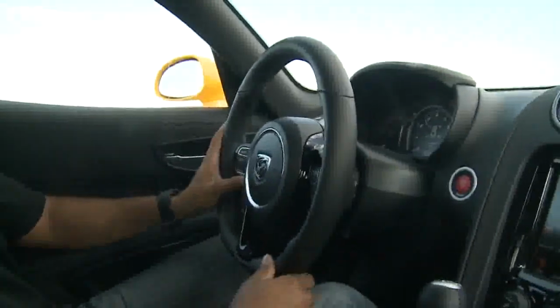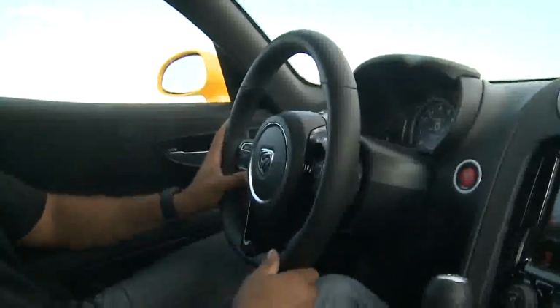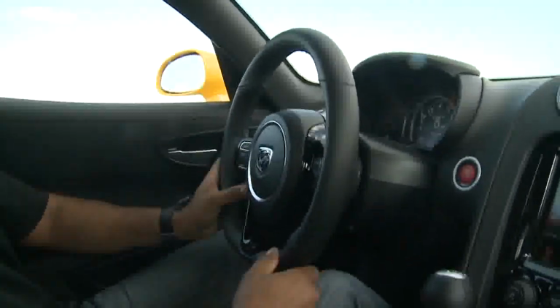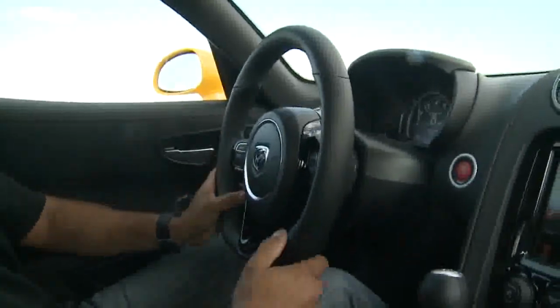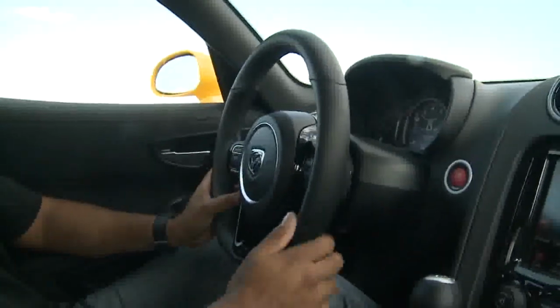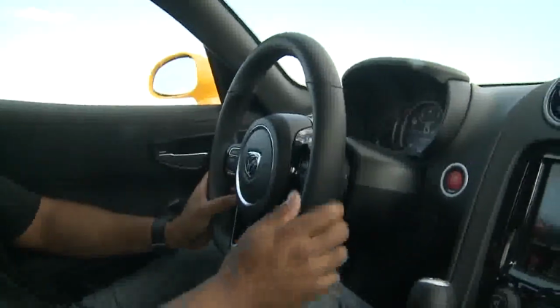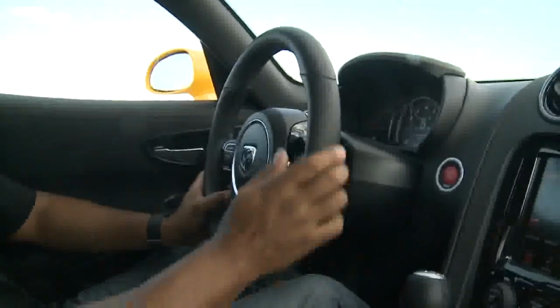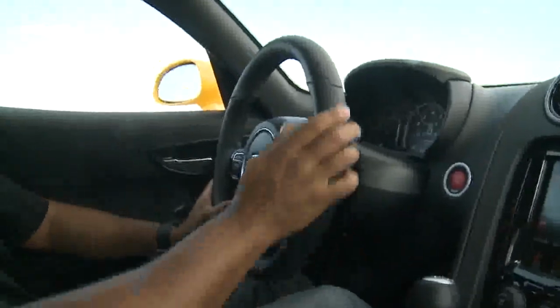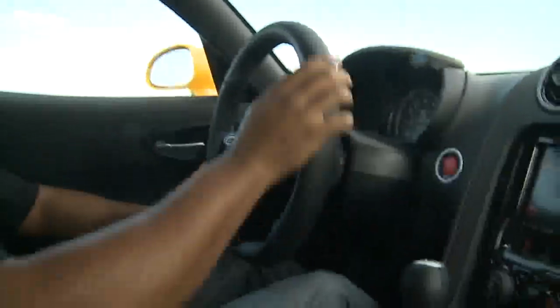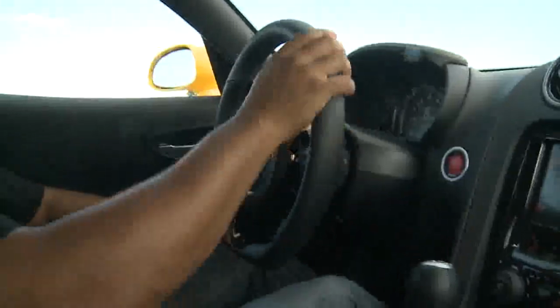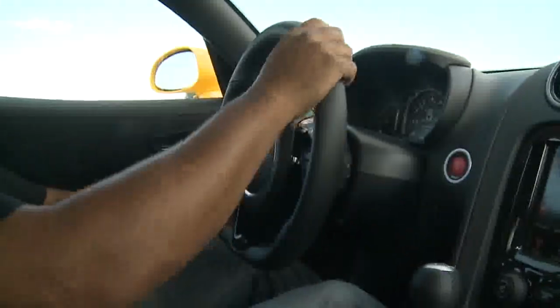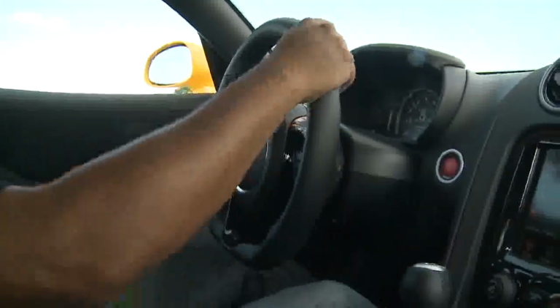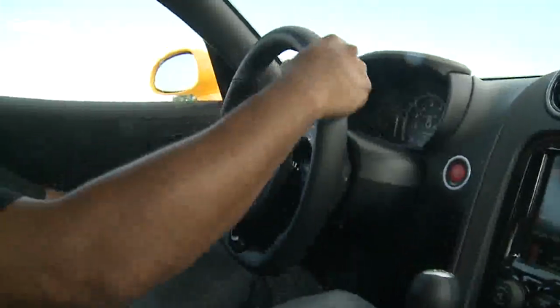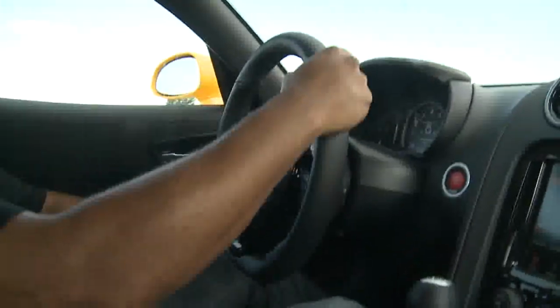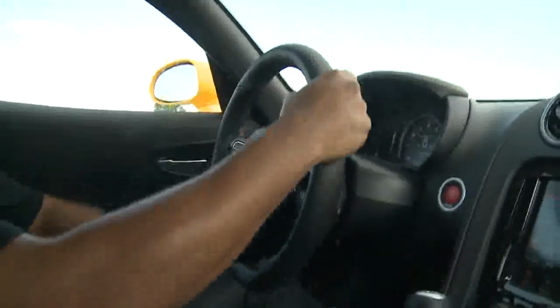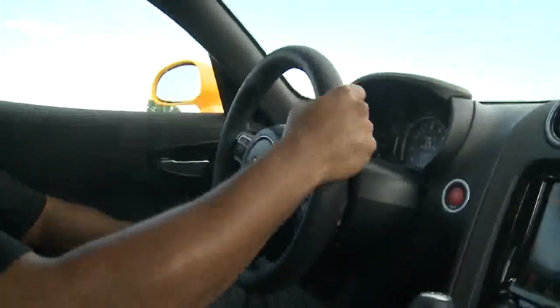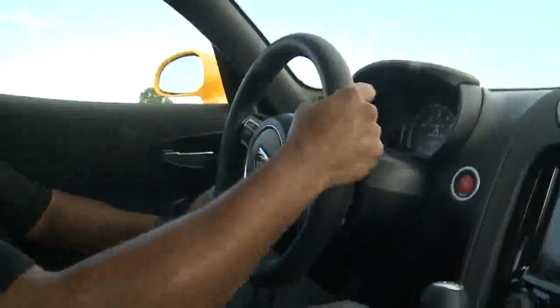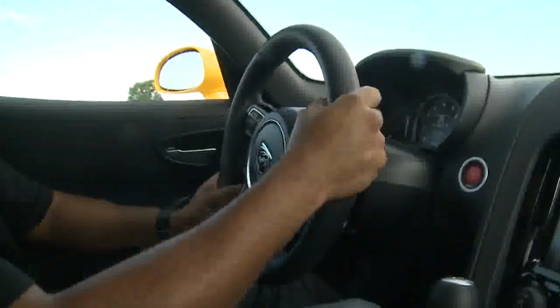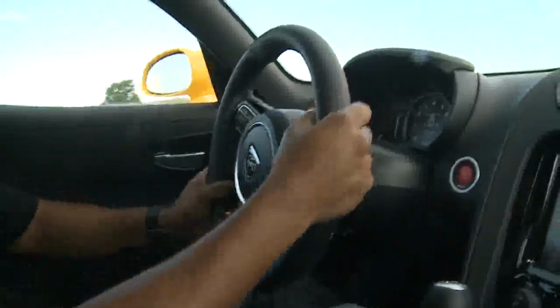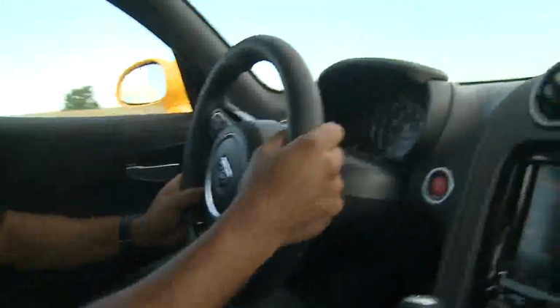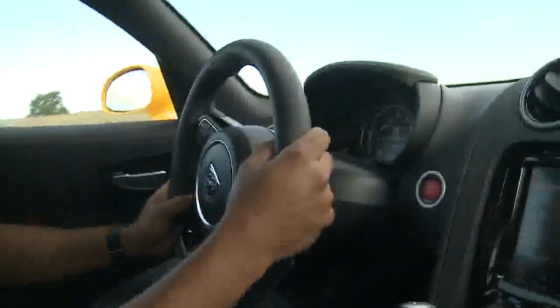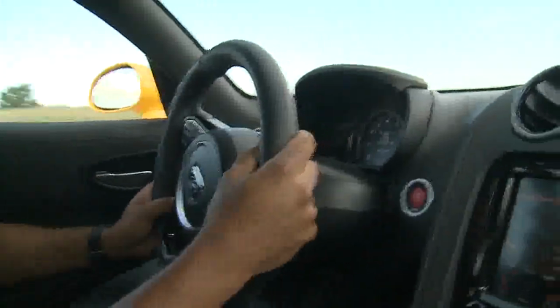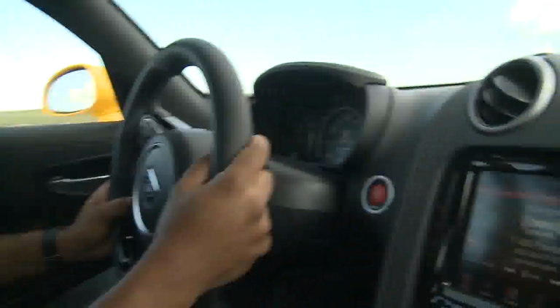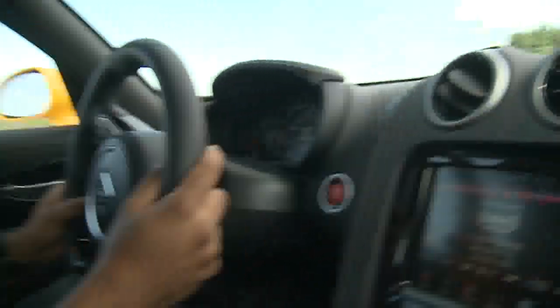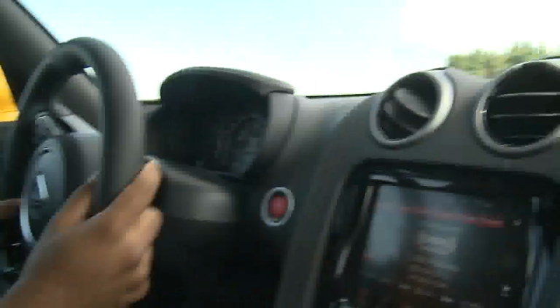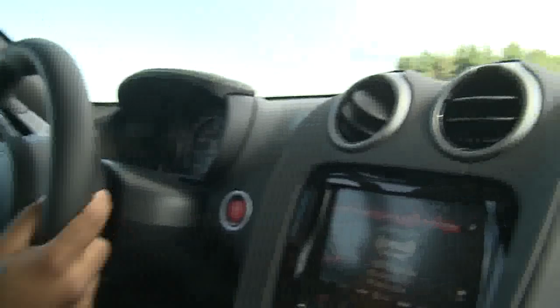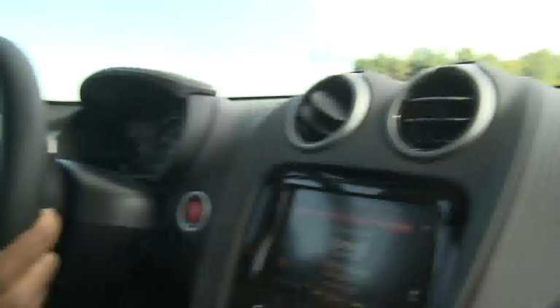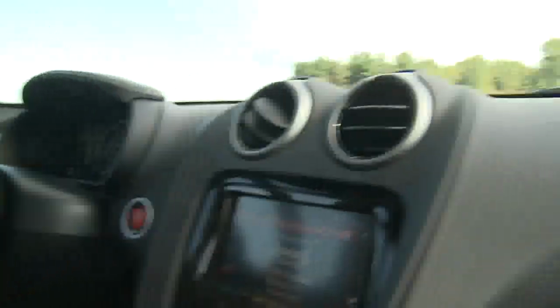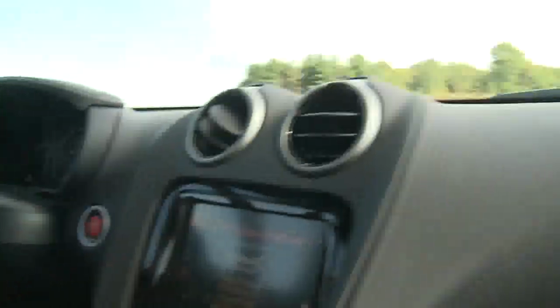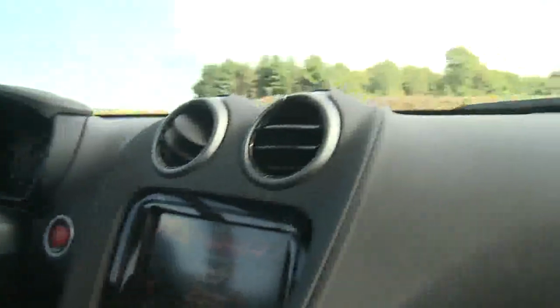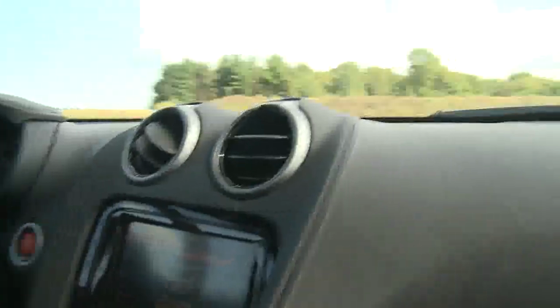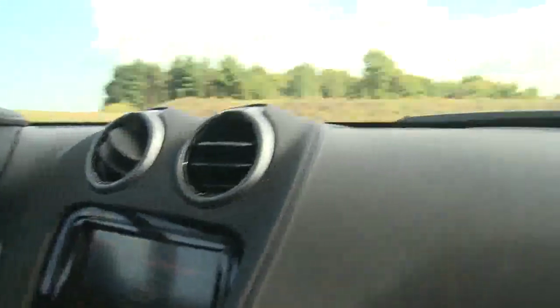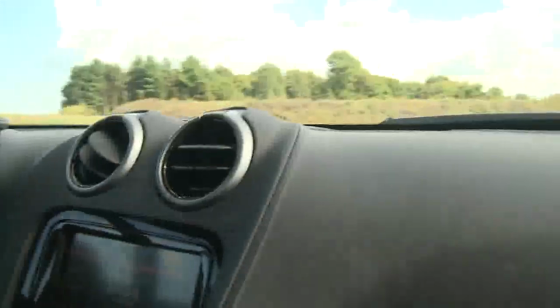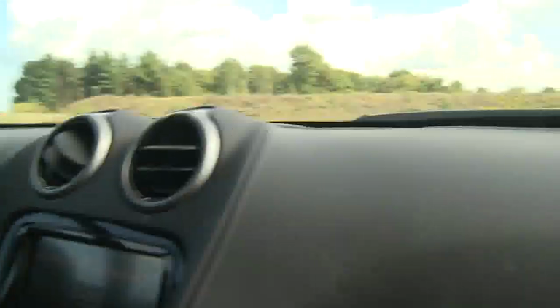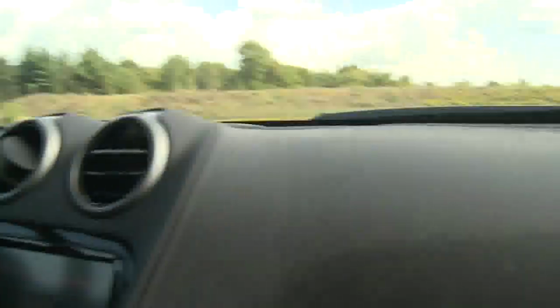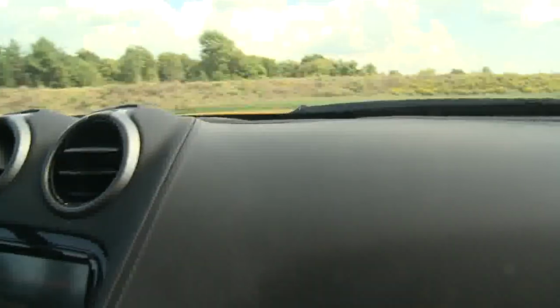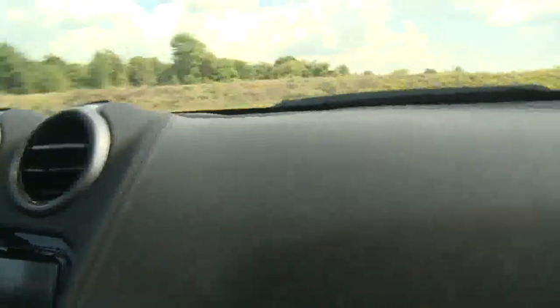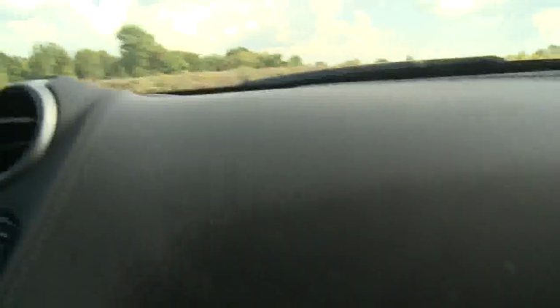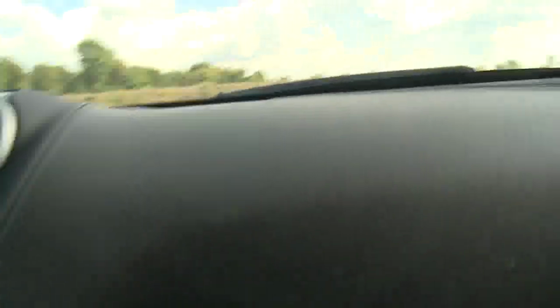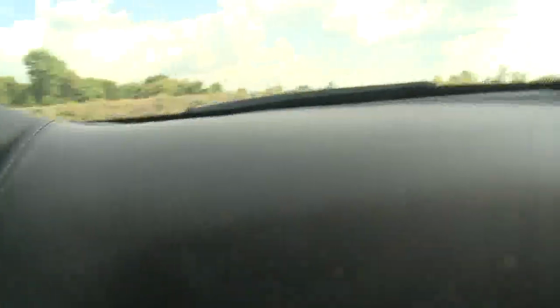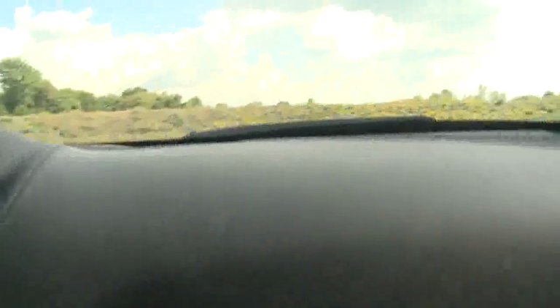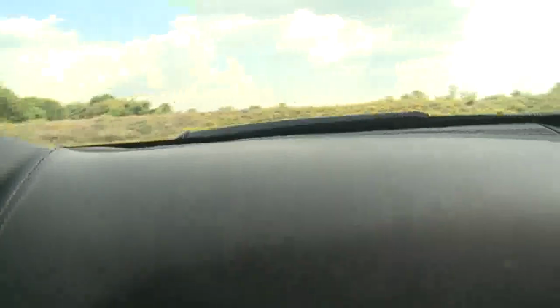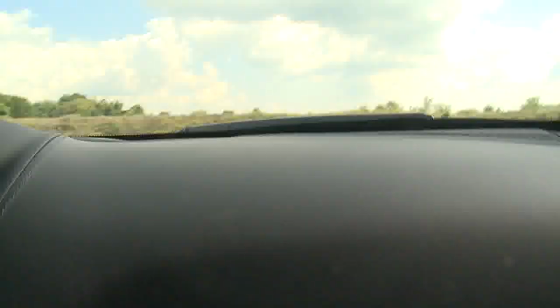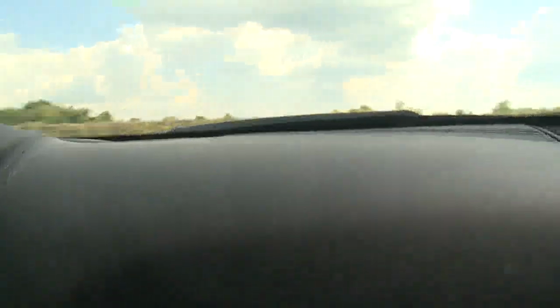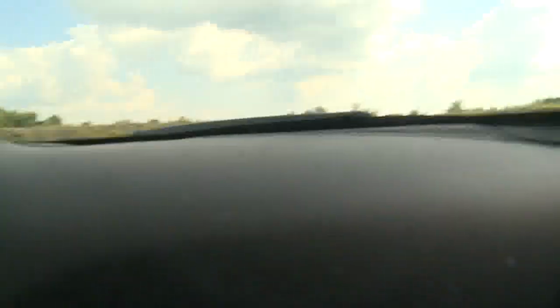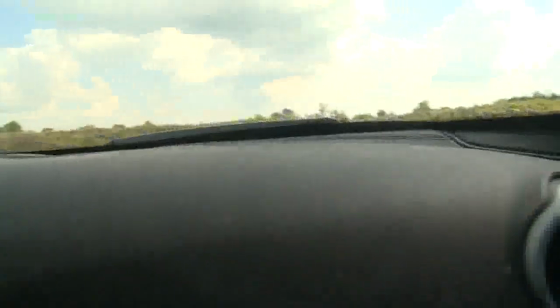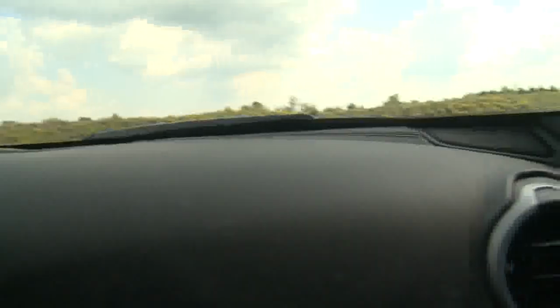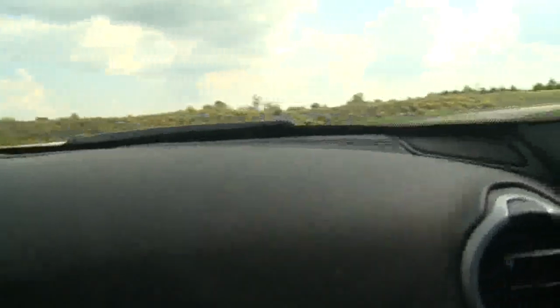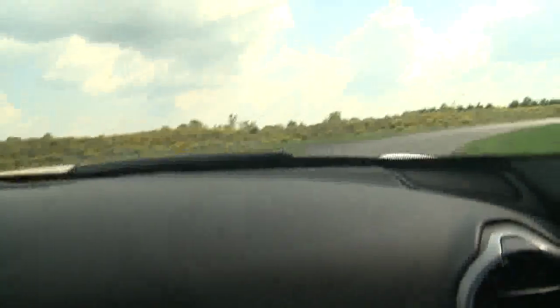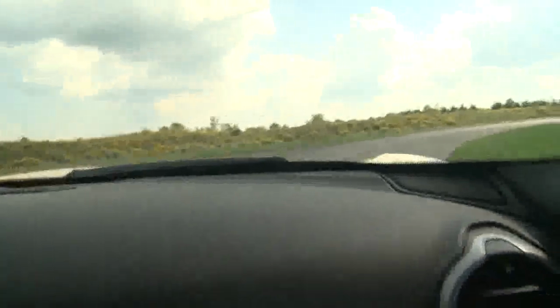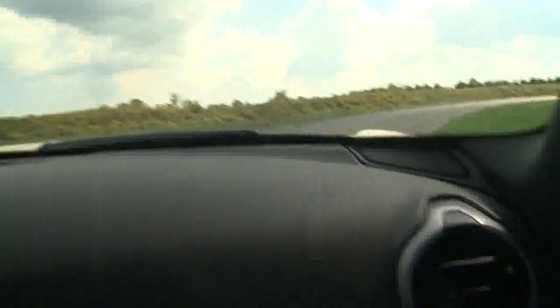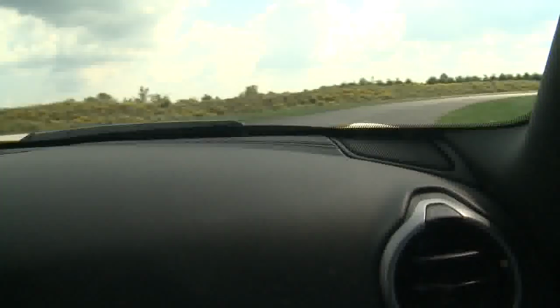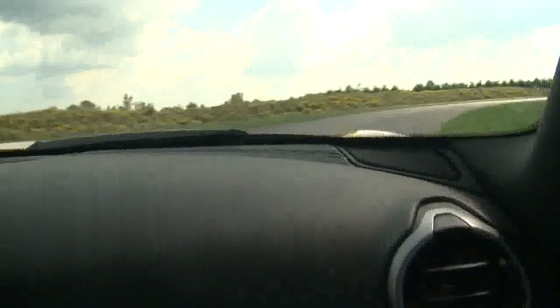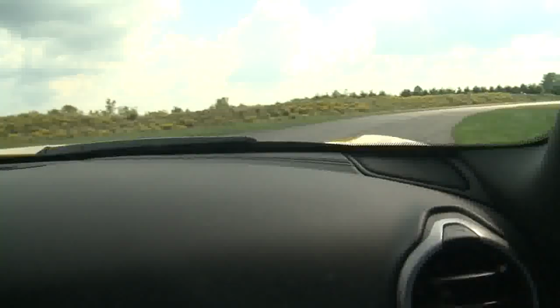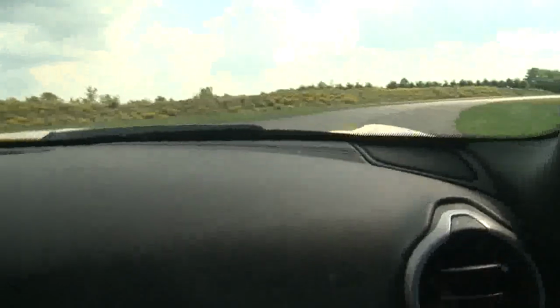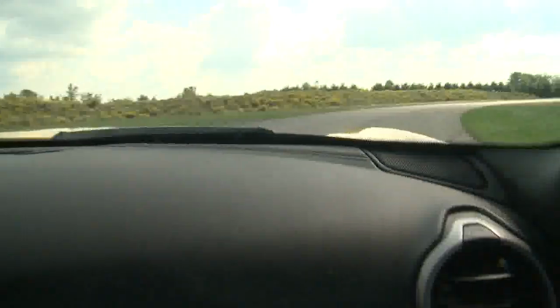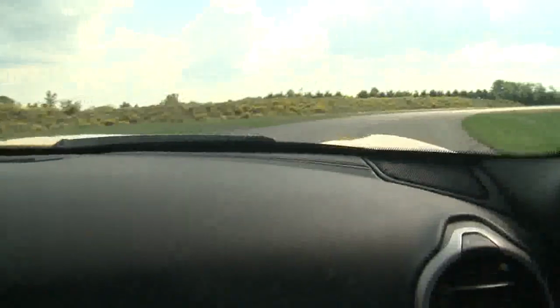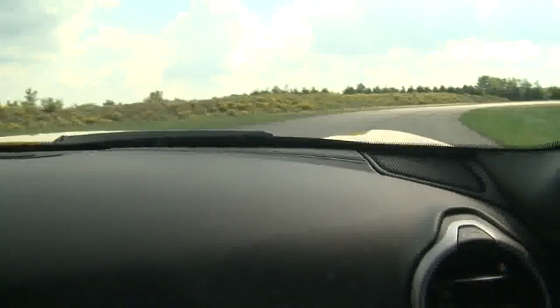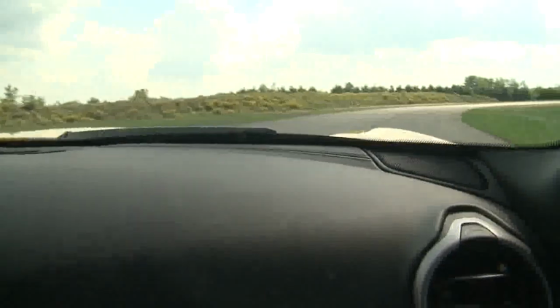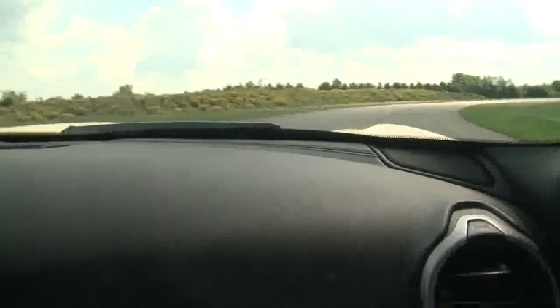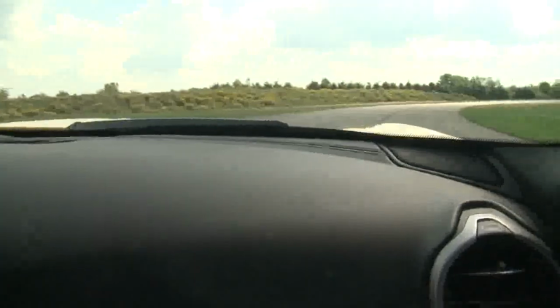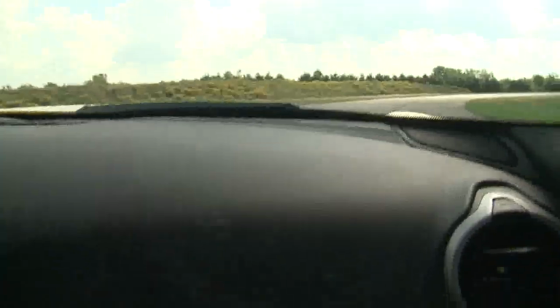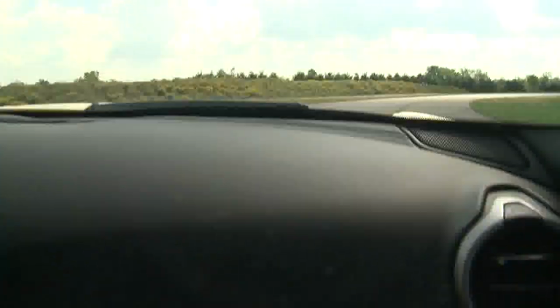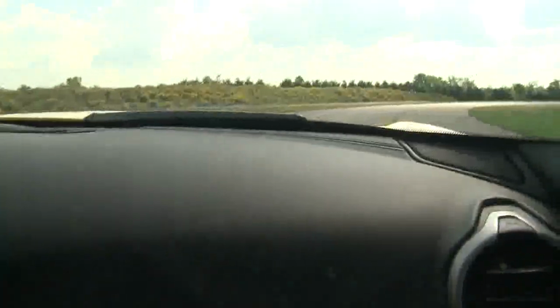It's the kind of car you don't have to drive at 9 tenths to fall in love with. I'm falling in love with it, and I'm driving at 3 tenths here.